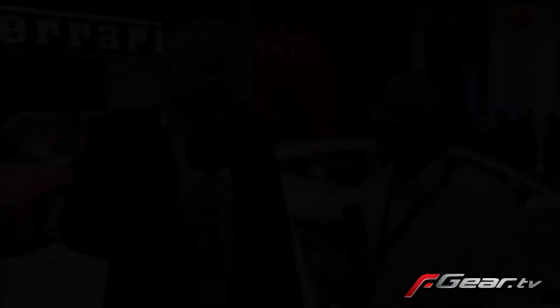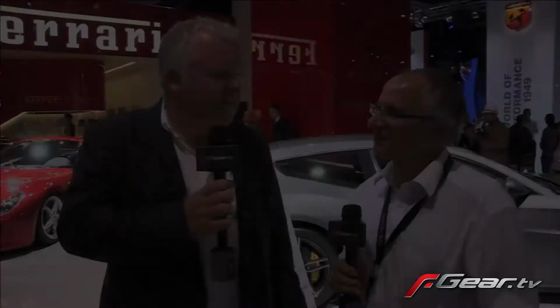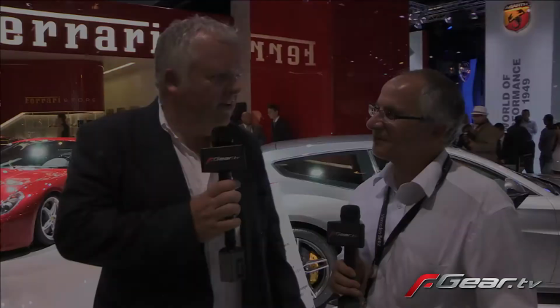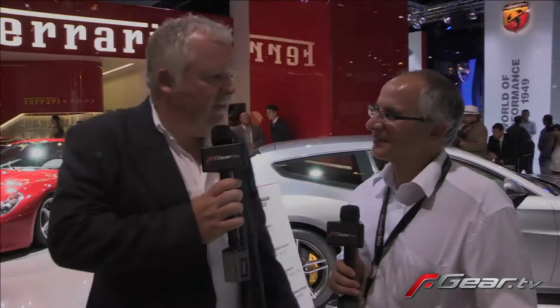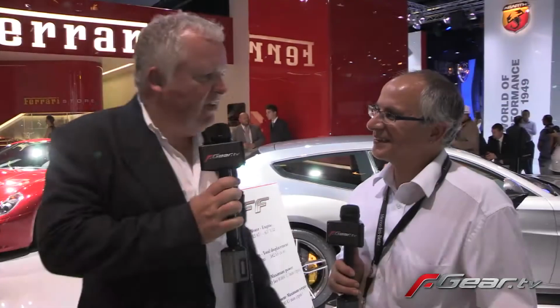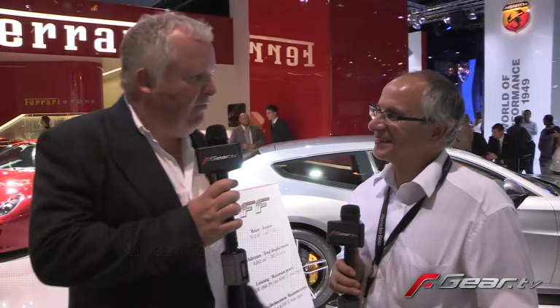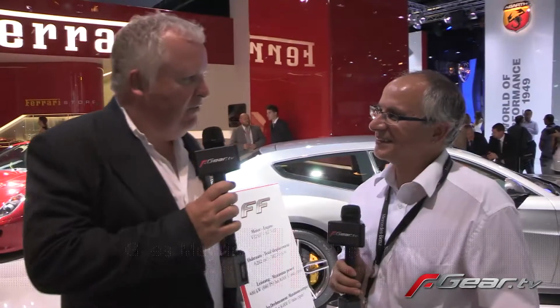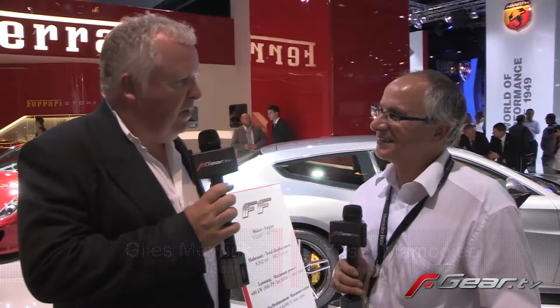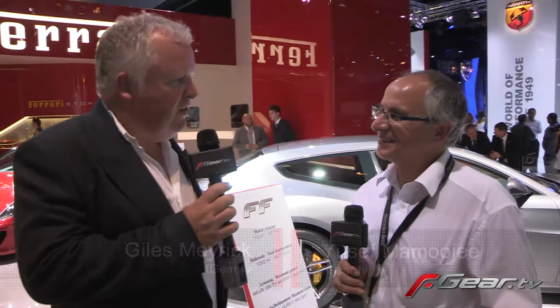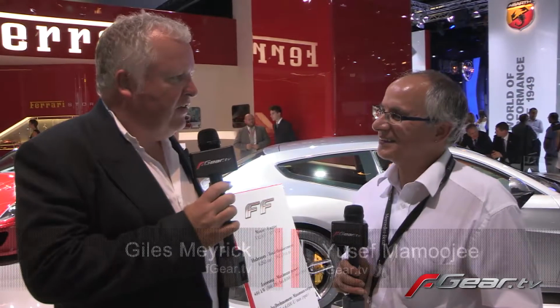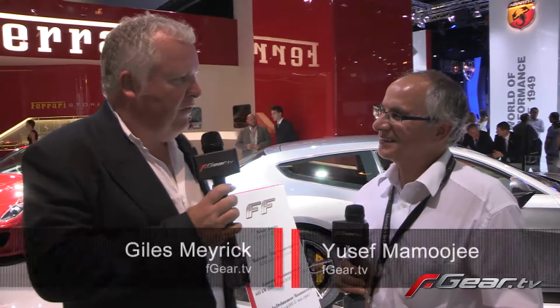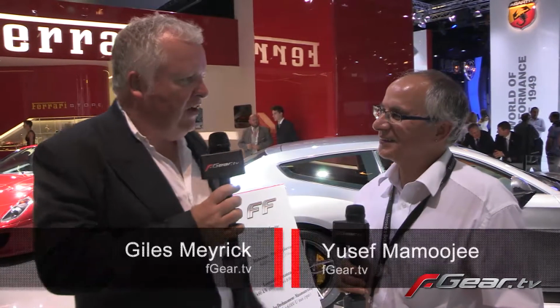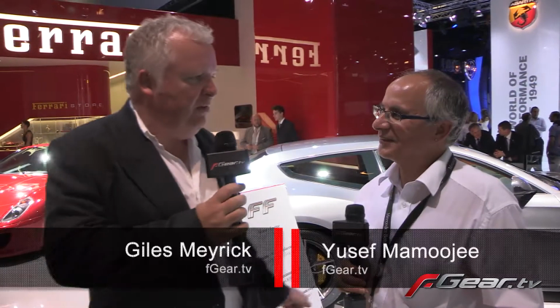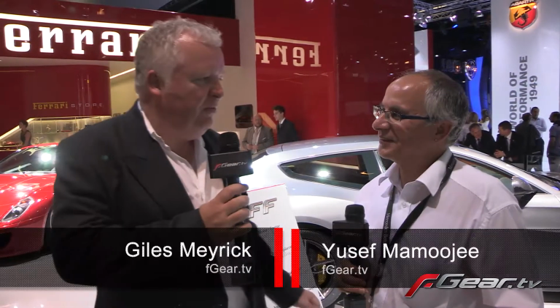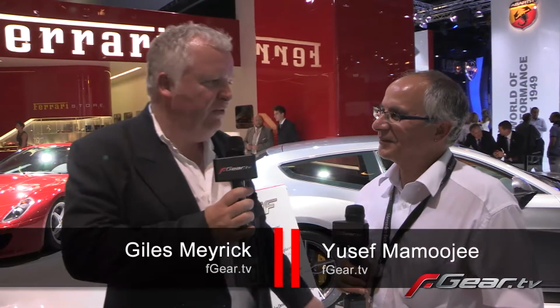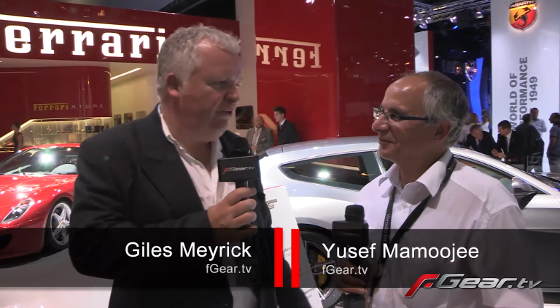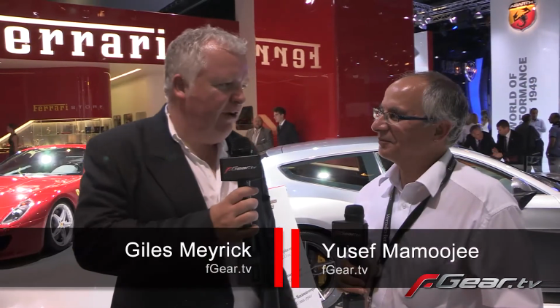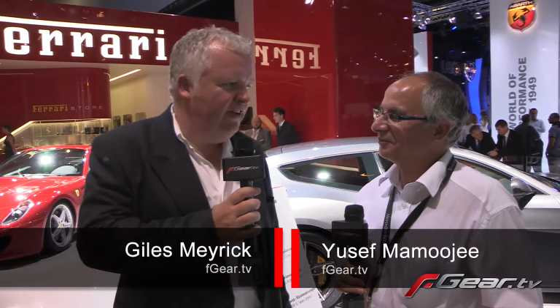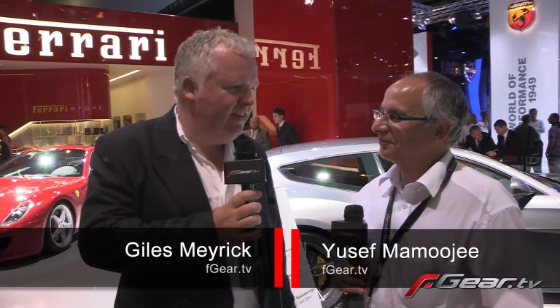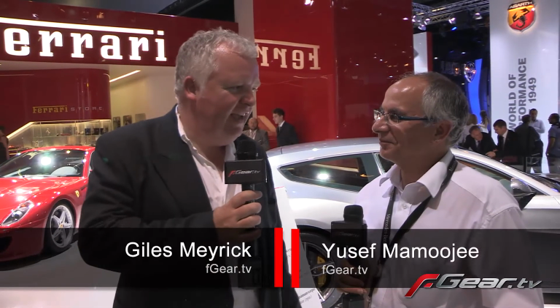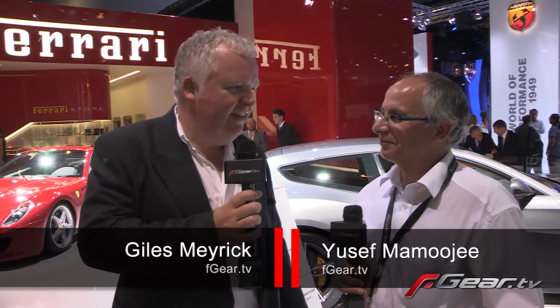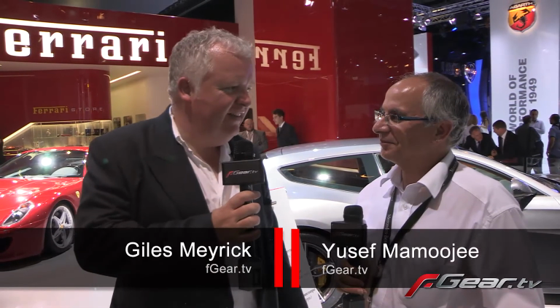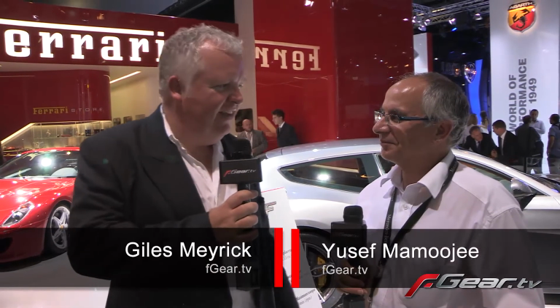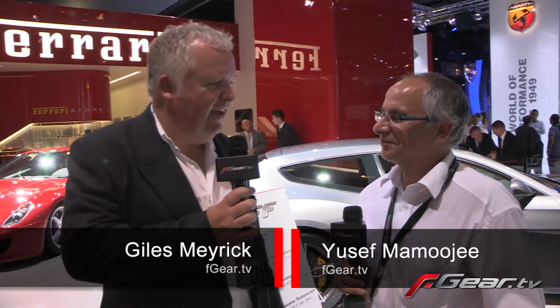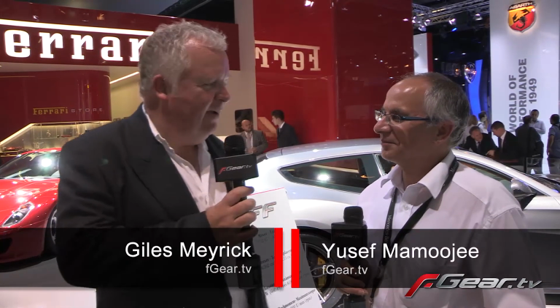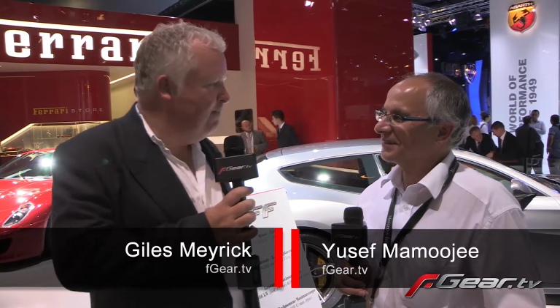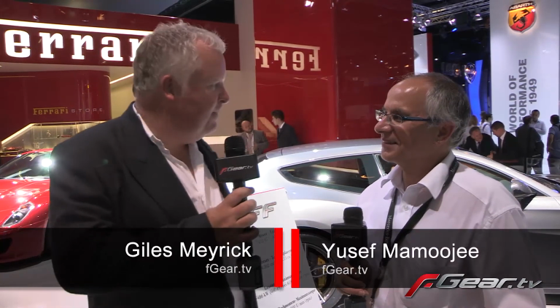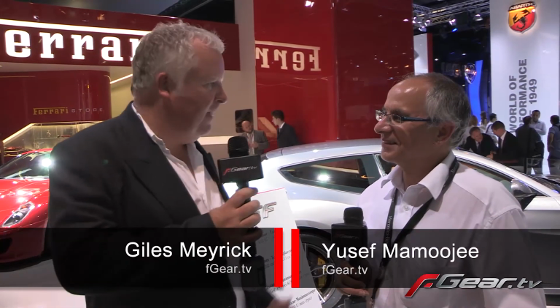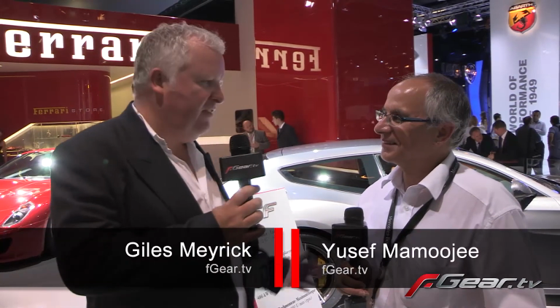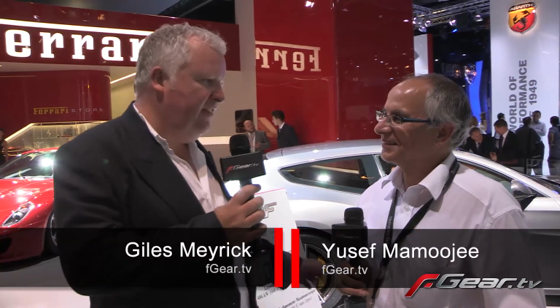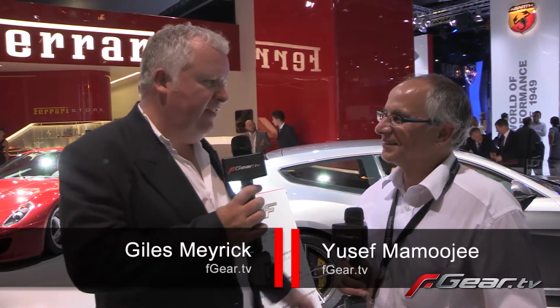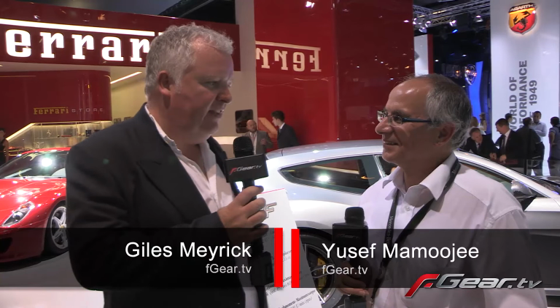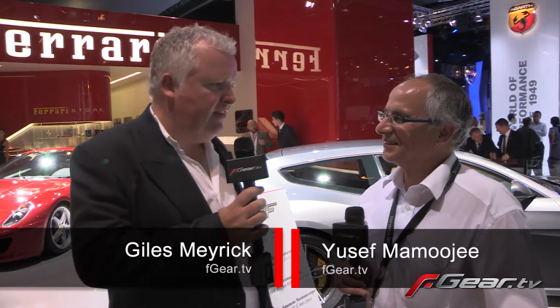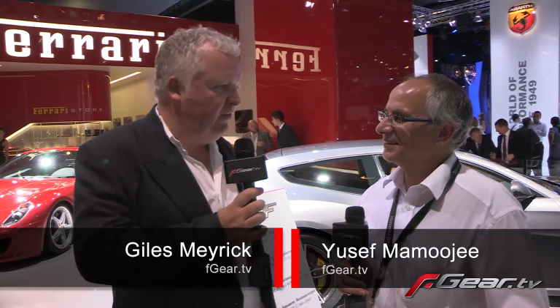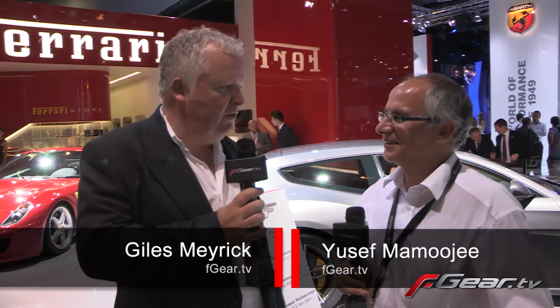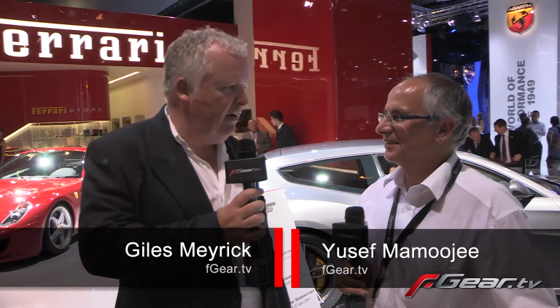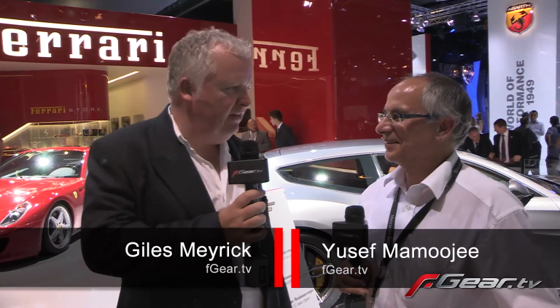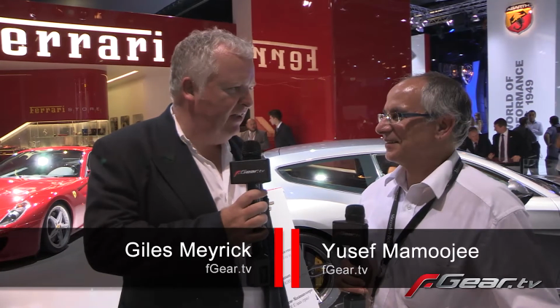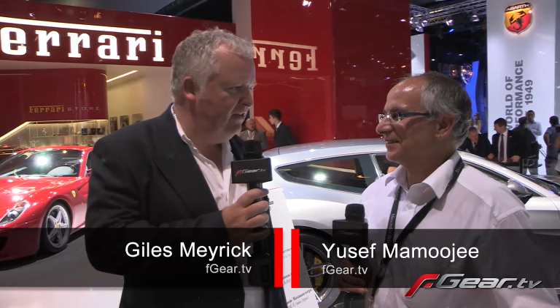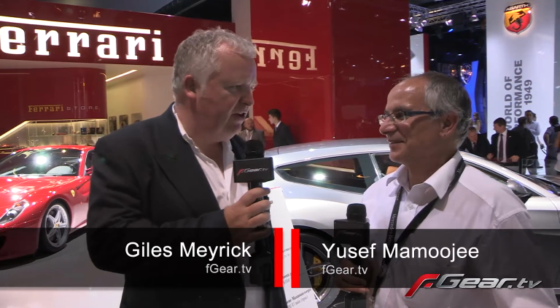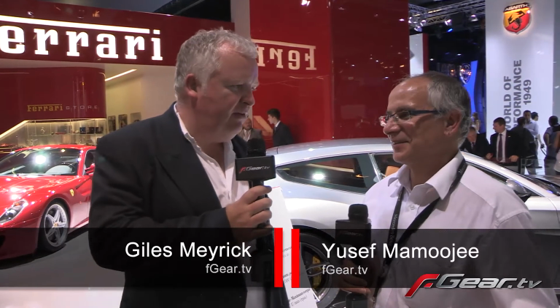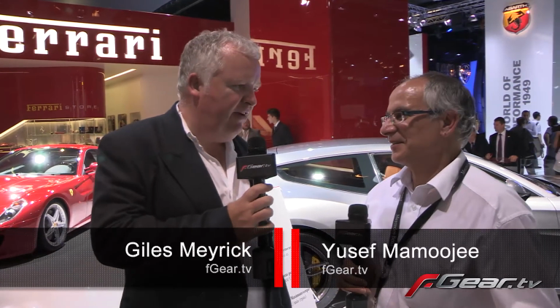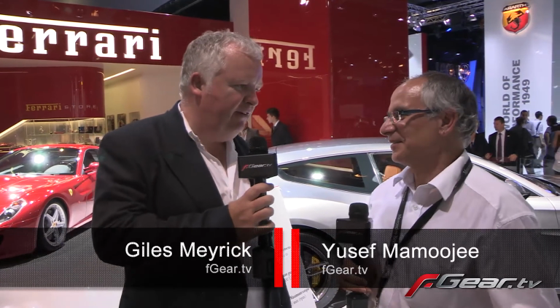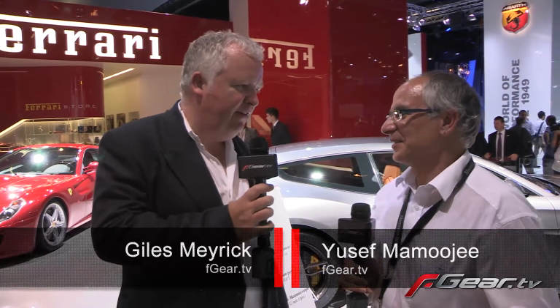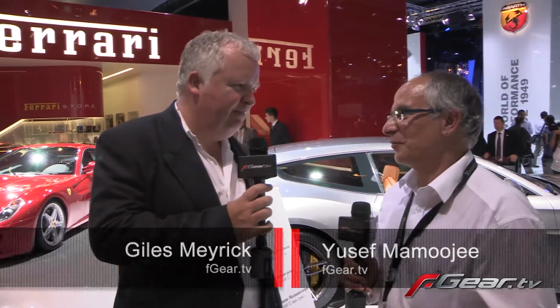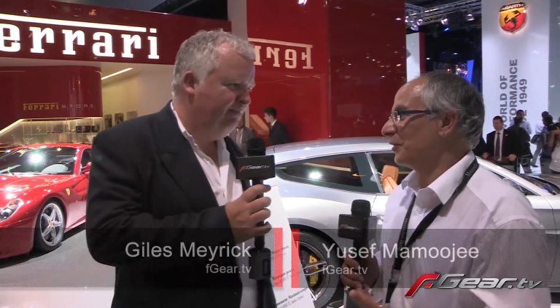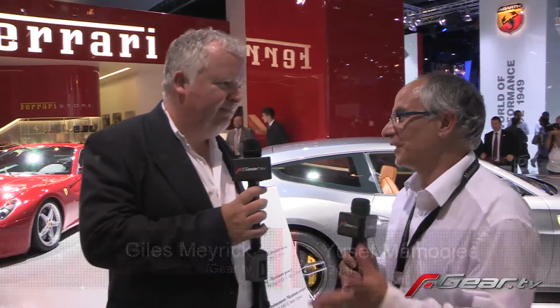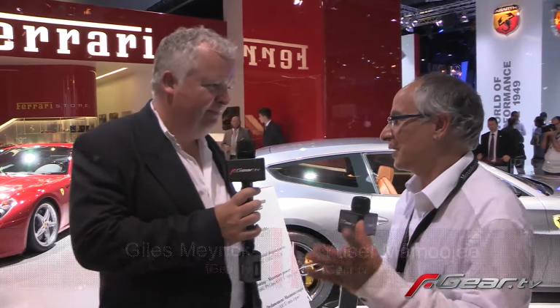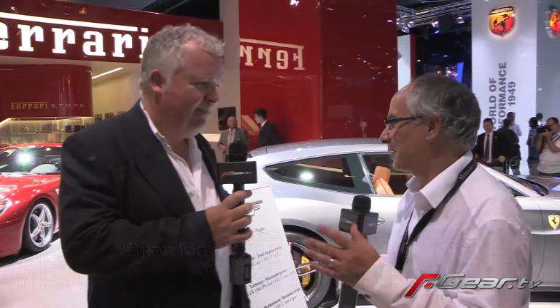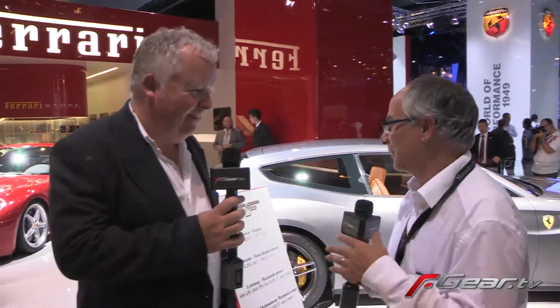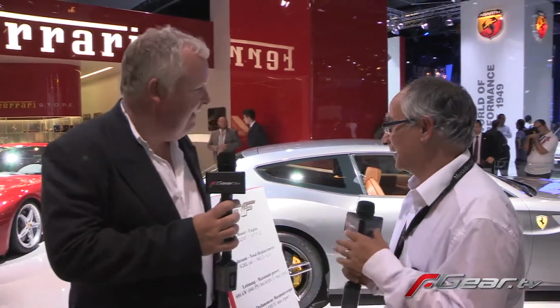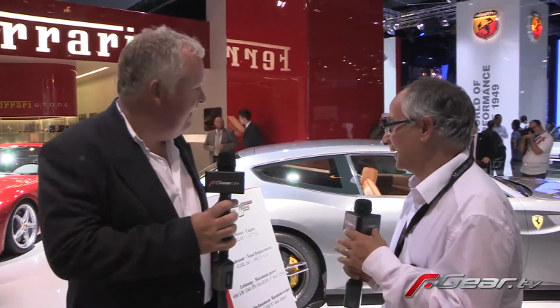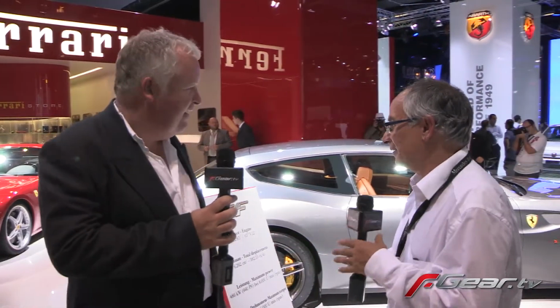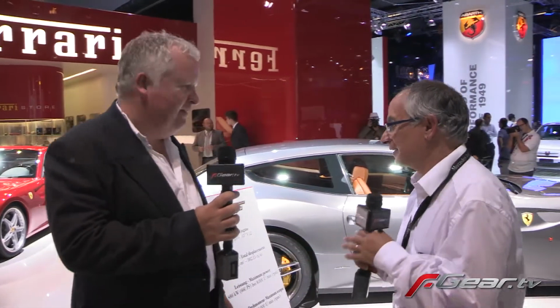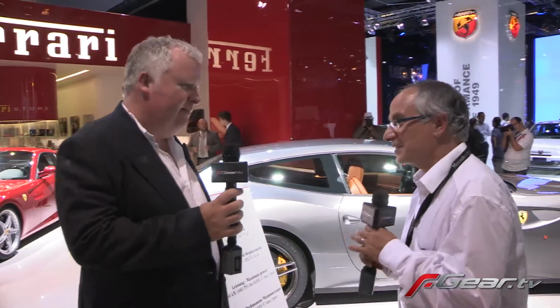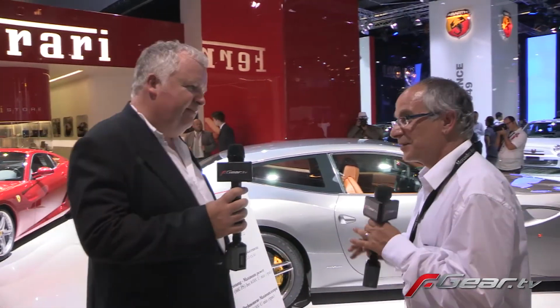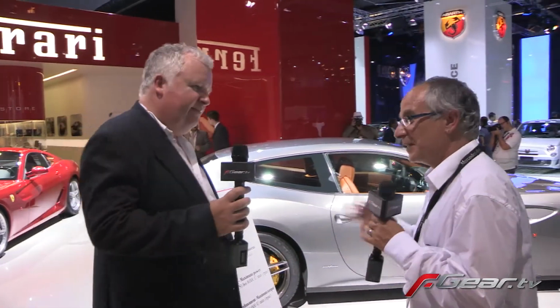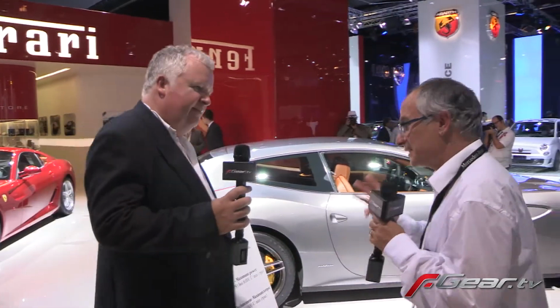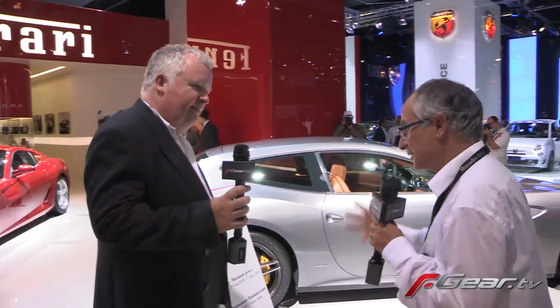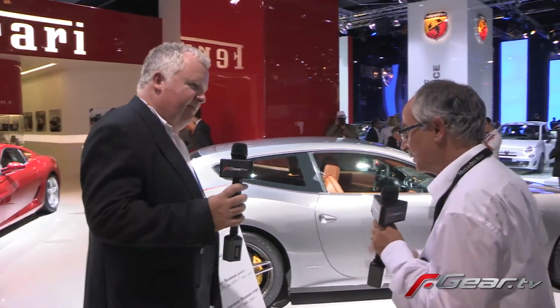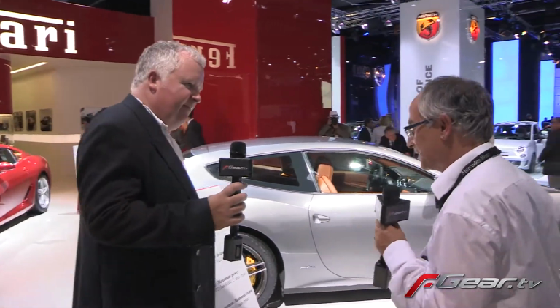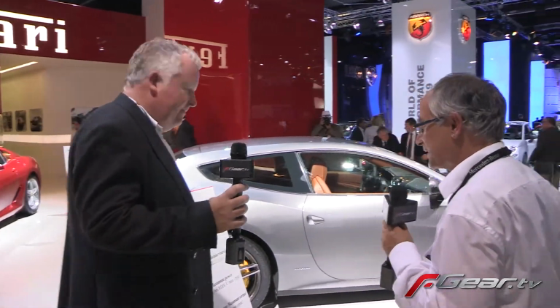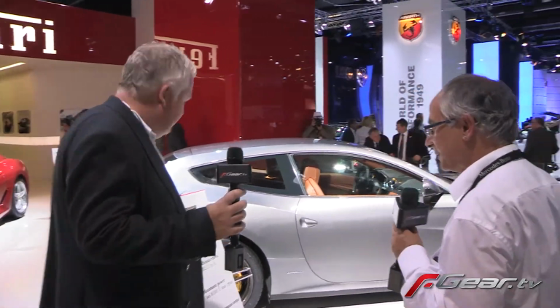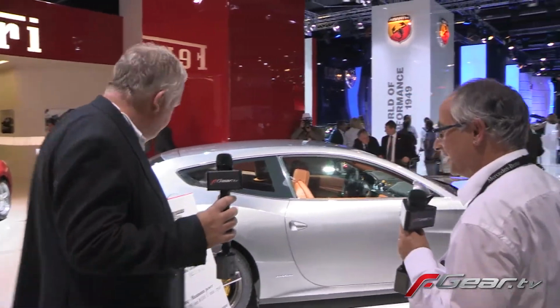So Yusuf, you made yourself at home on the Ferrari stand. Let's have a look around then, show me around. I'm one happy bunny — this is an amazing place to be.